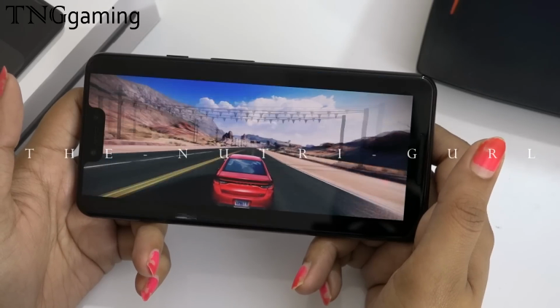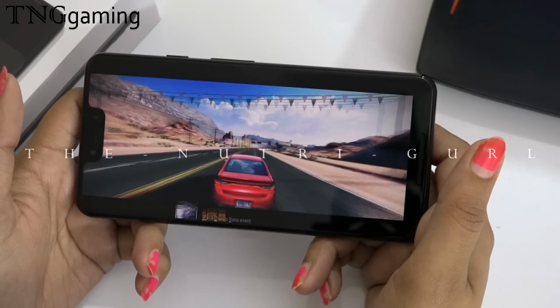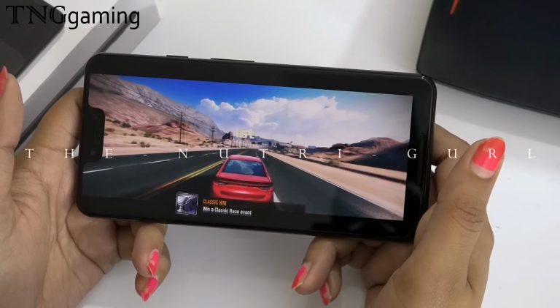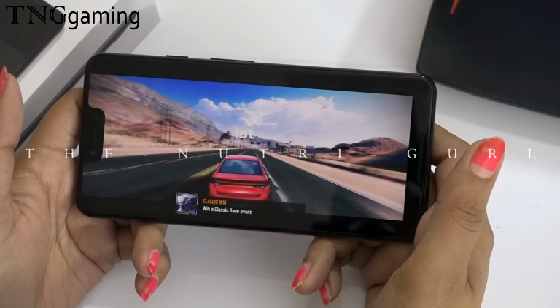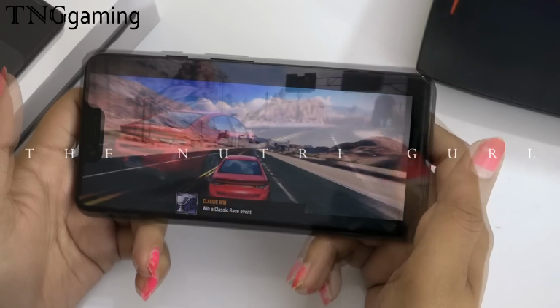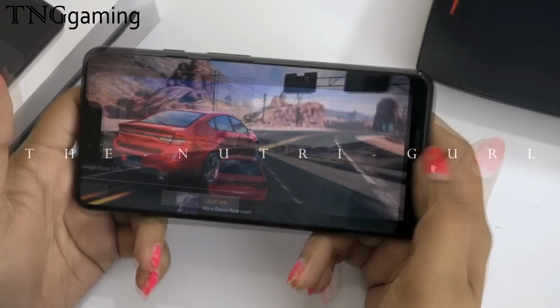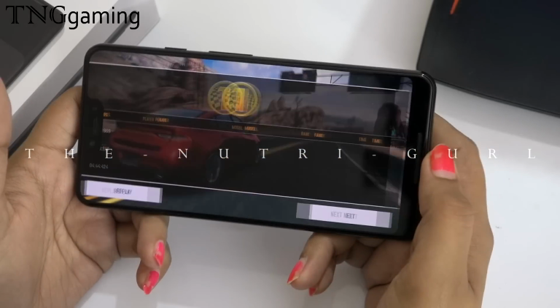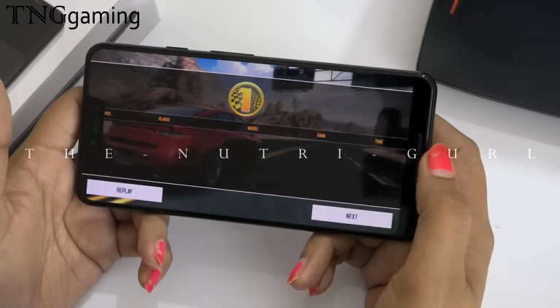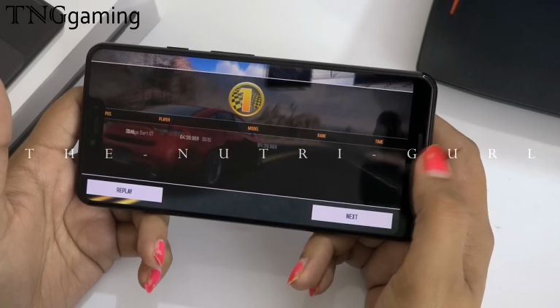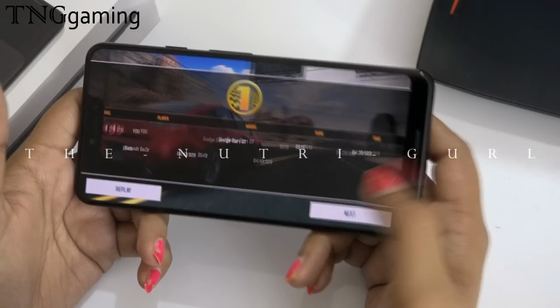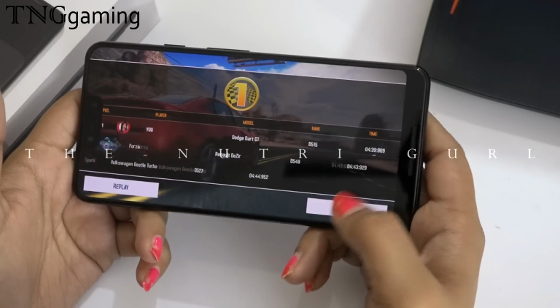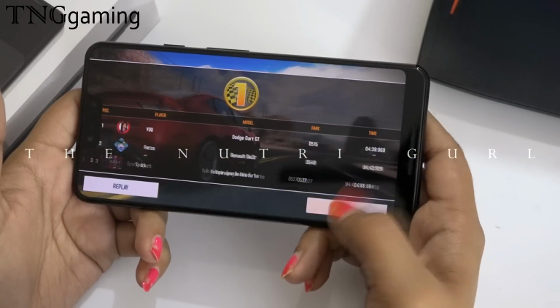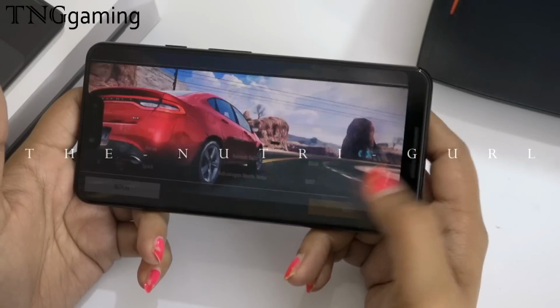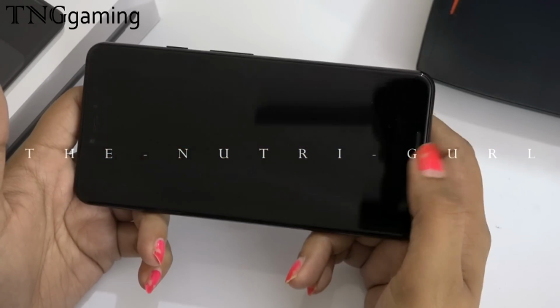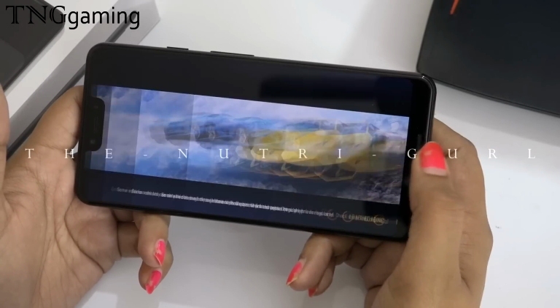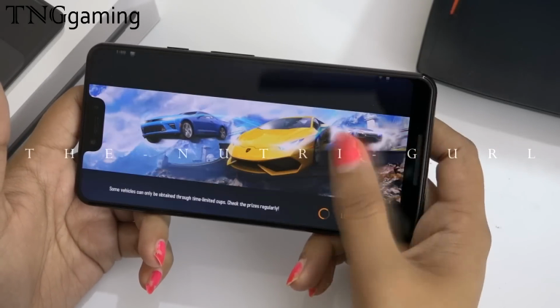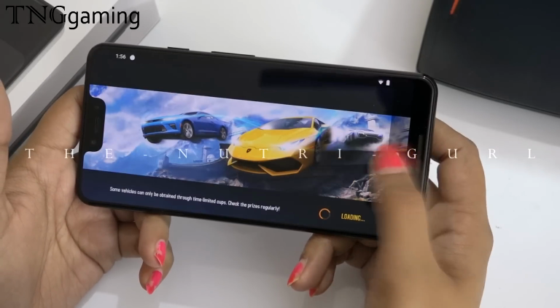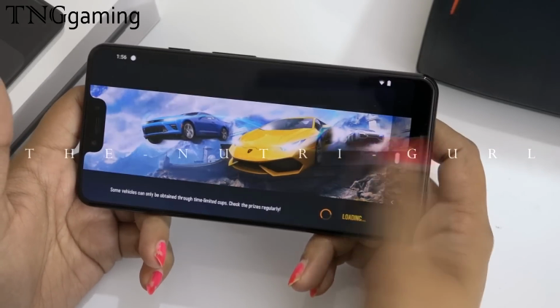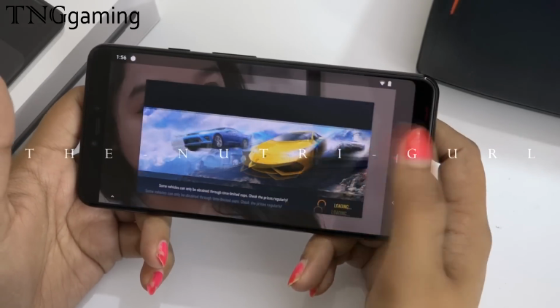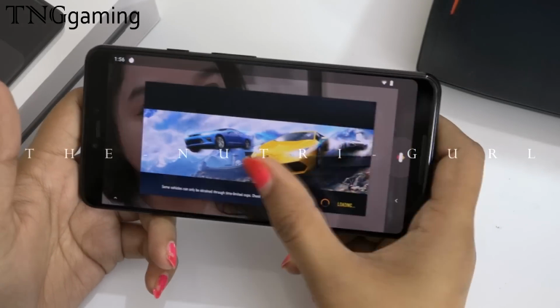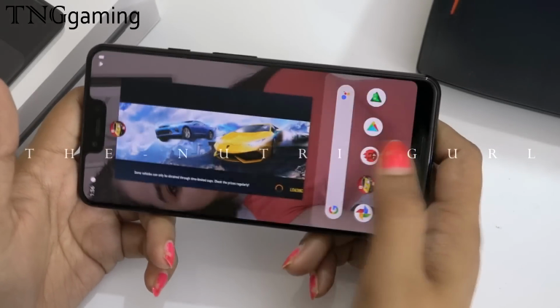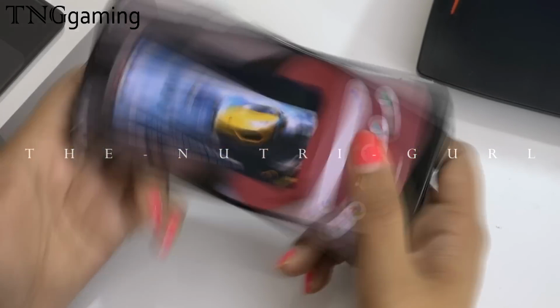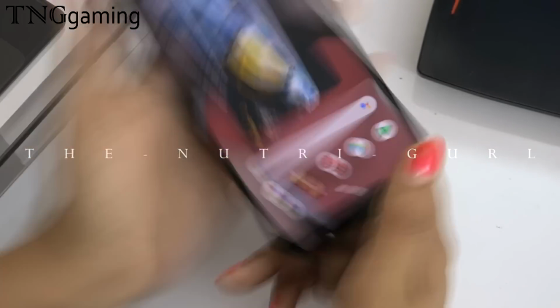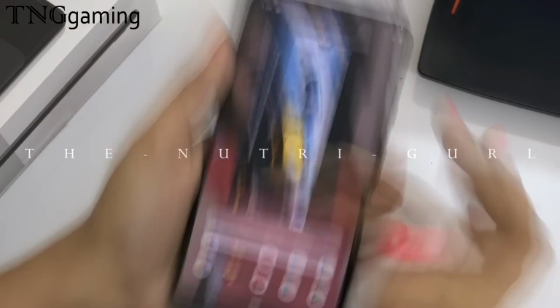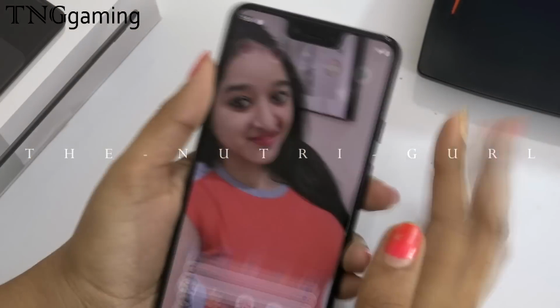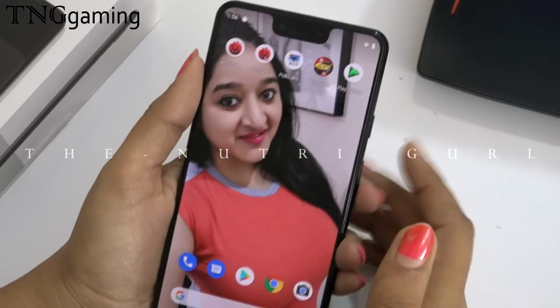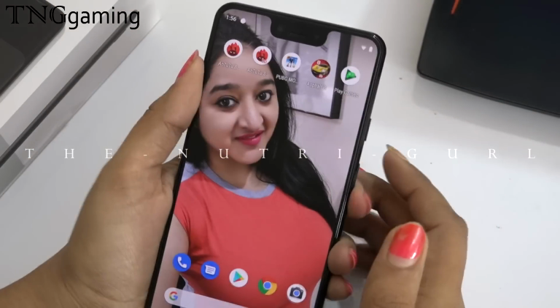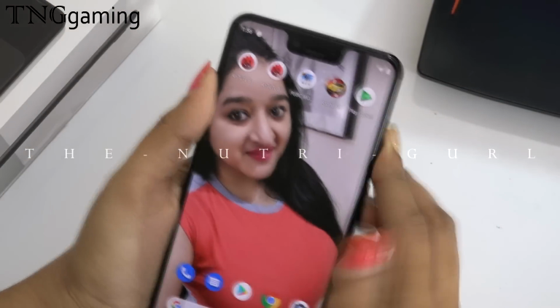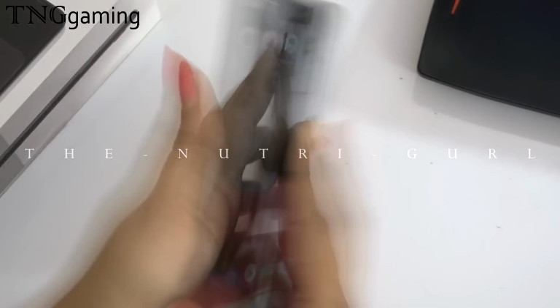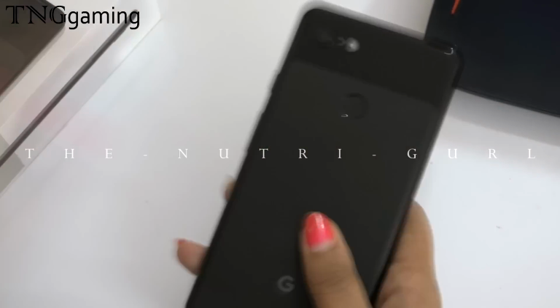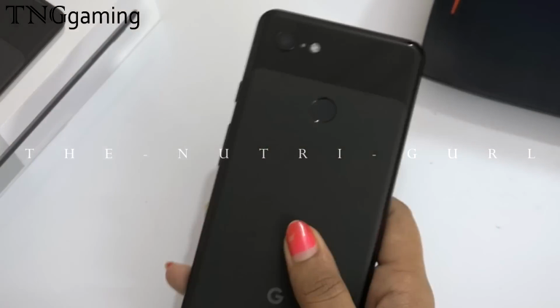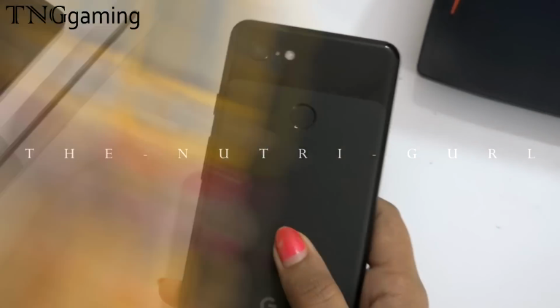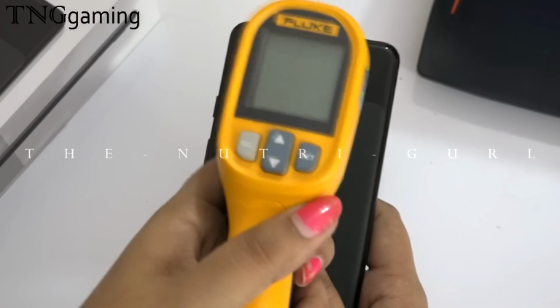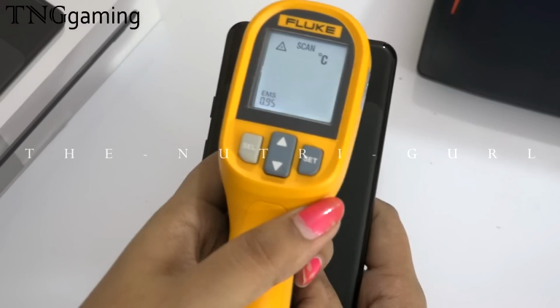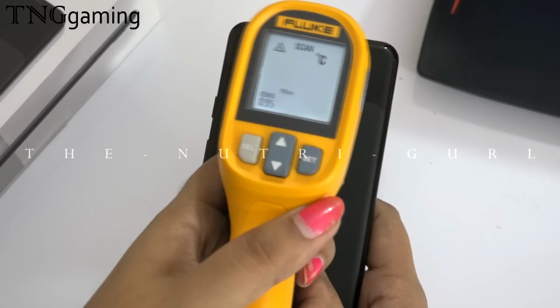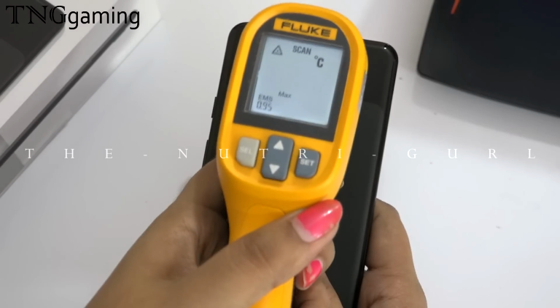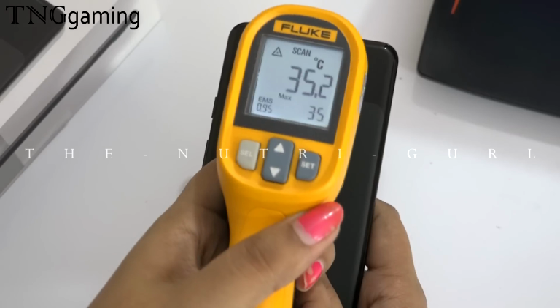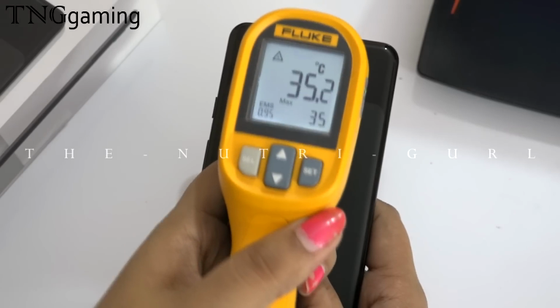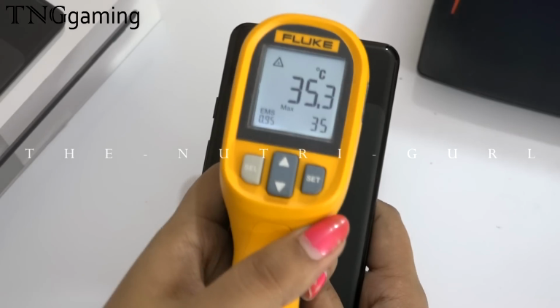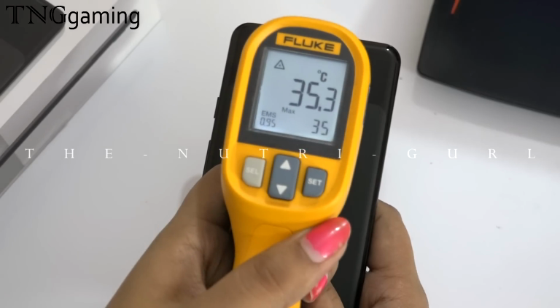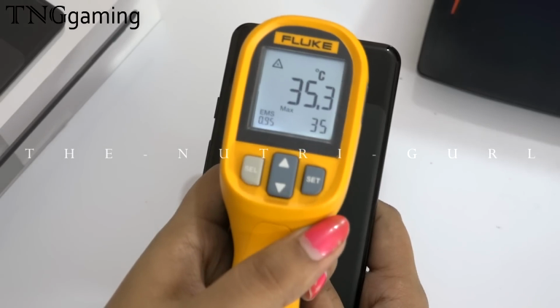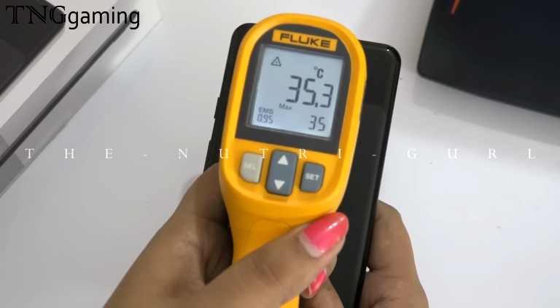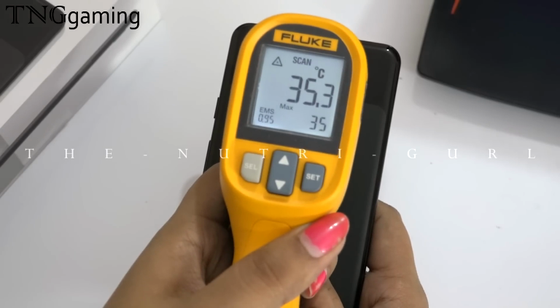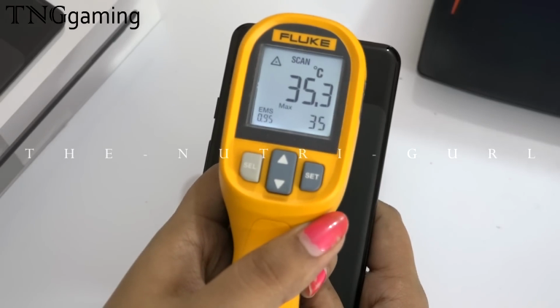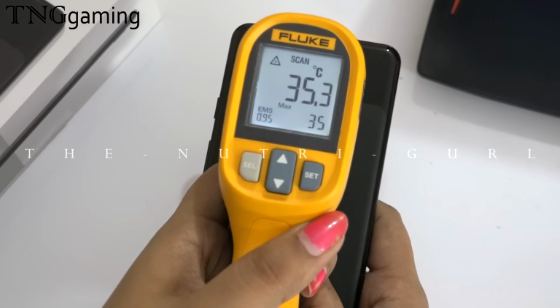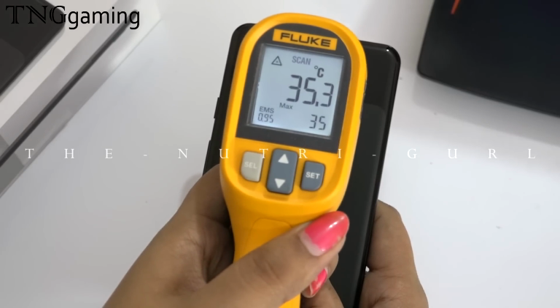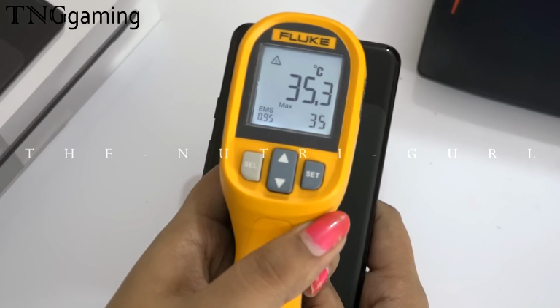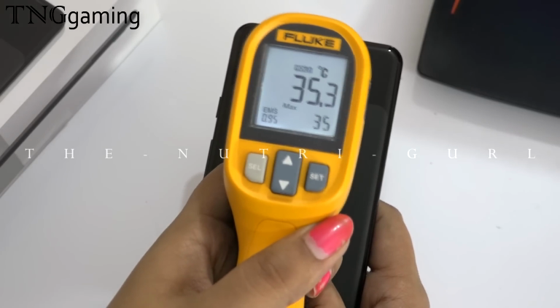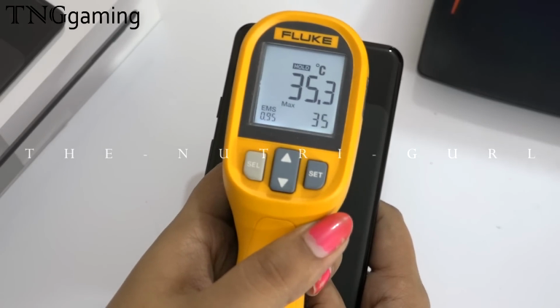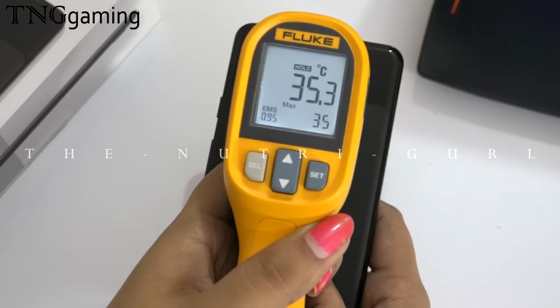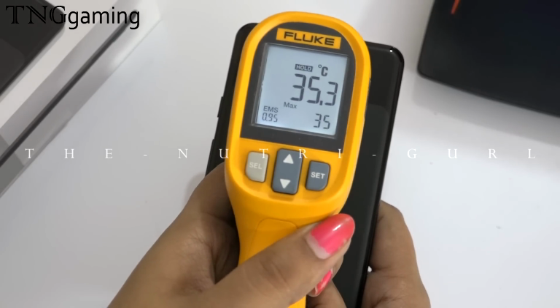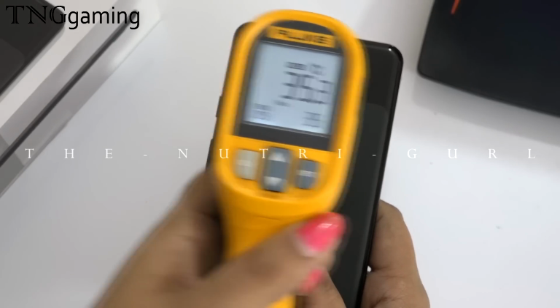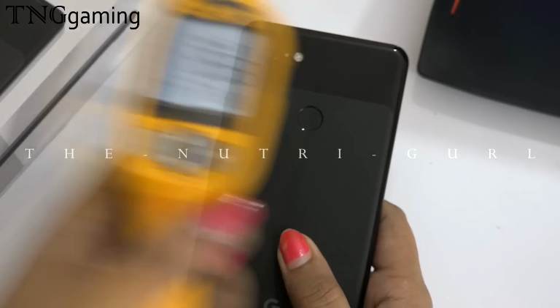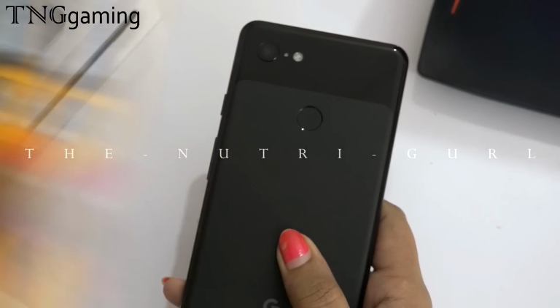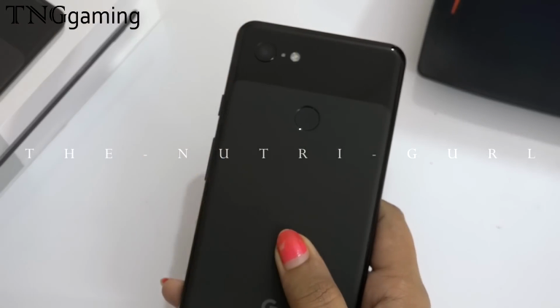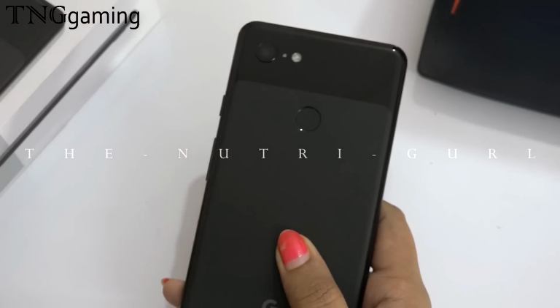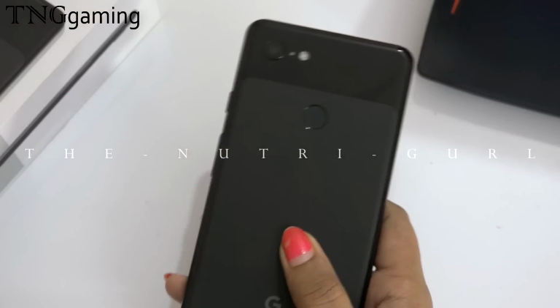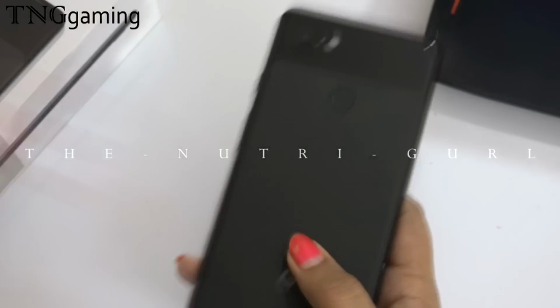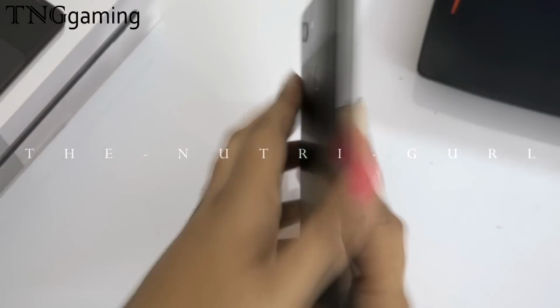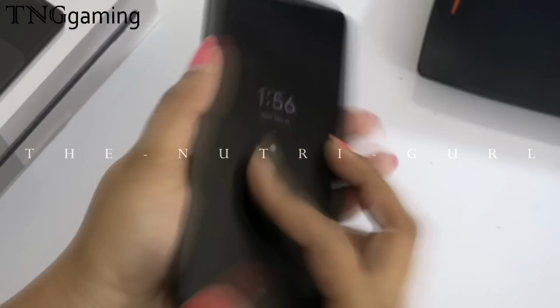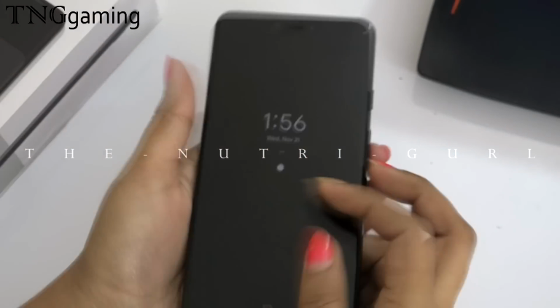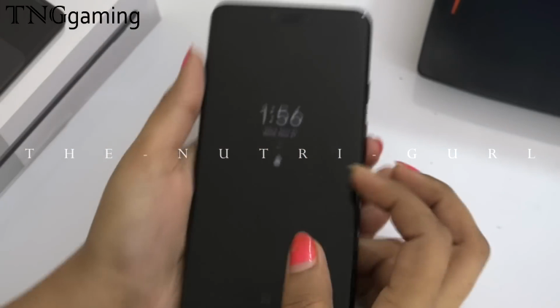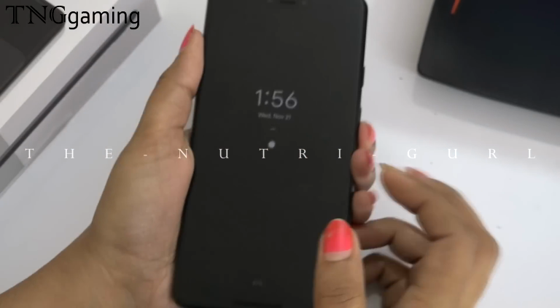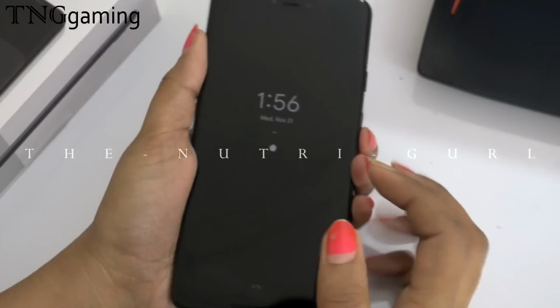We have played very easily. We have taken the temperature of the device after Asphalt 8 and the temperature is 35.3 degrees.